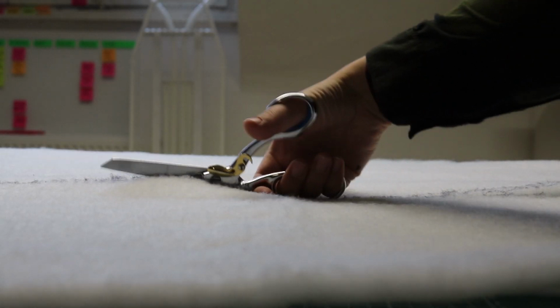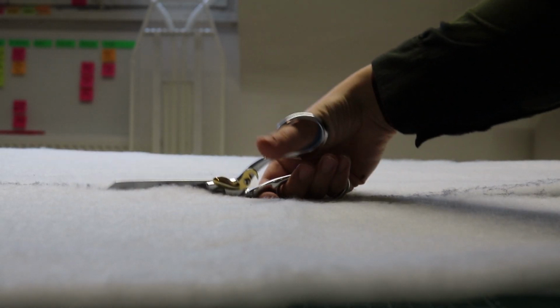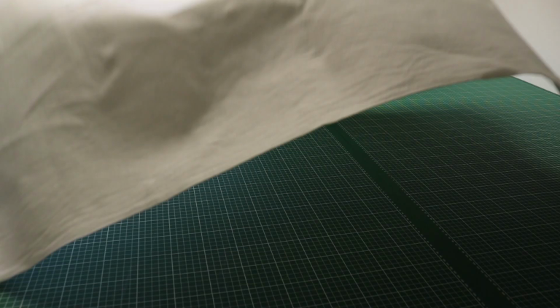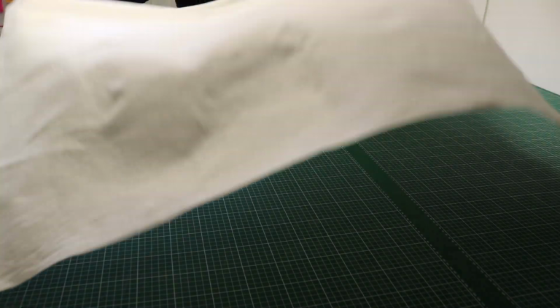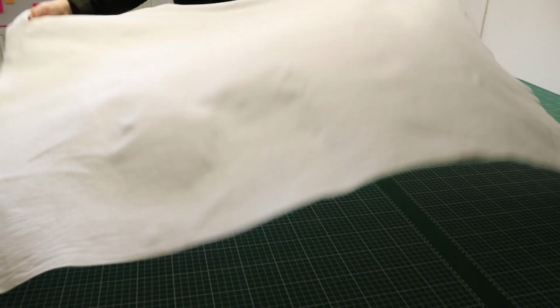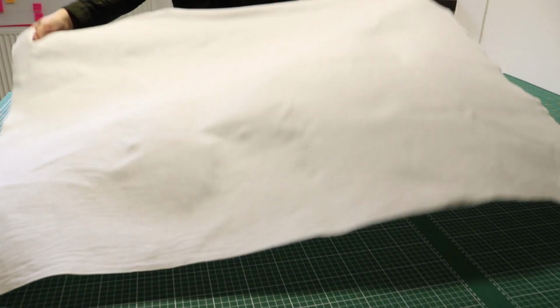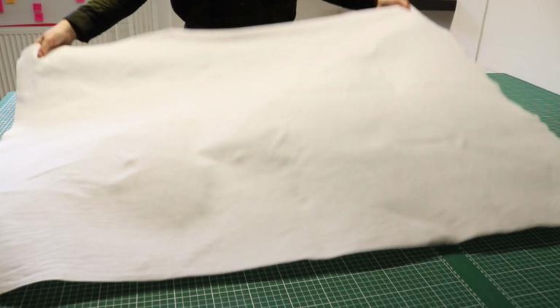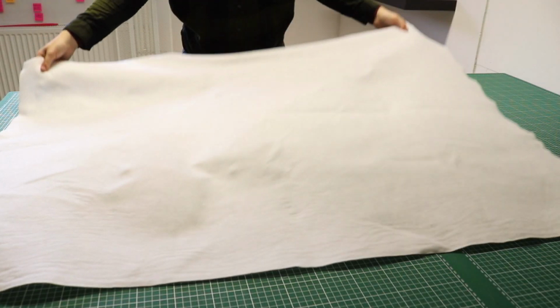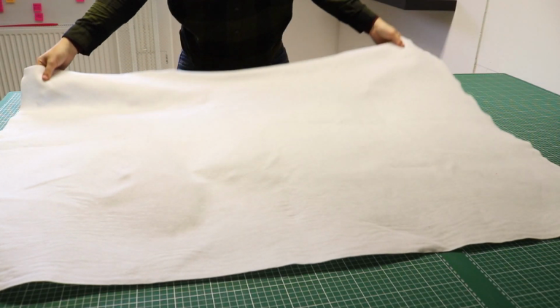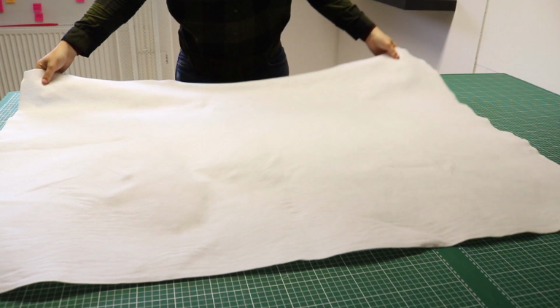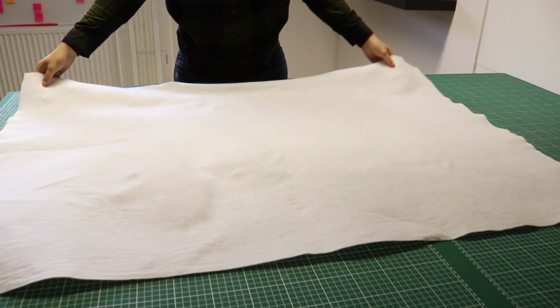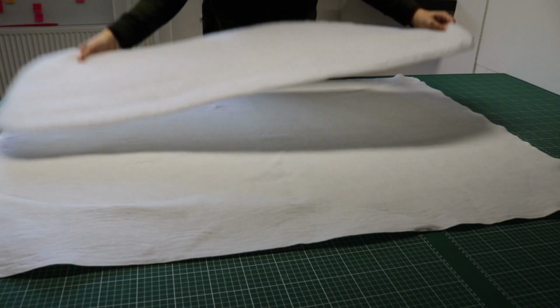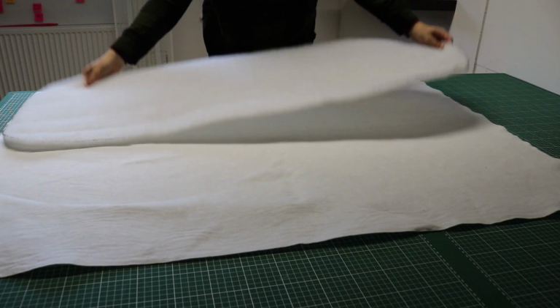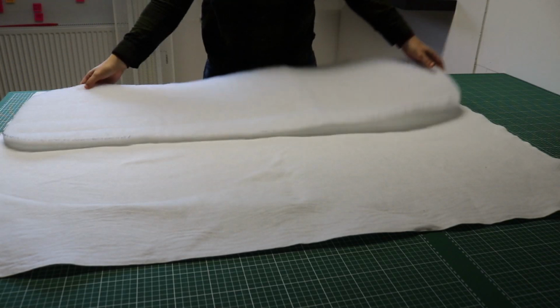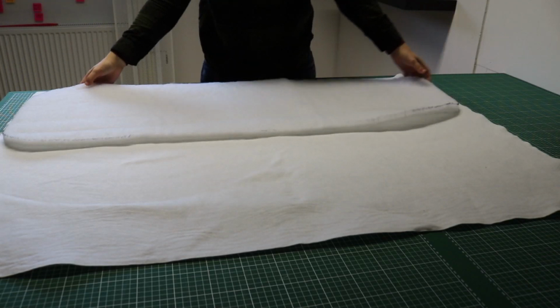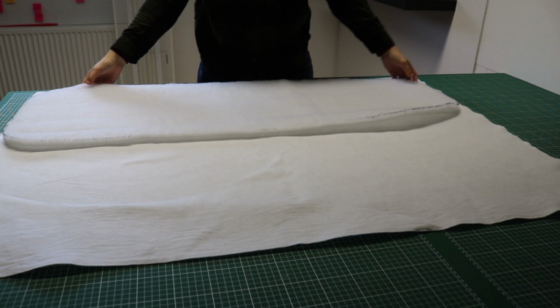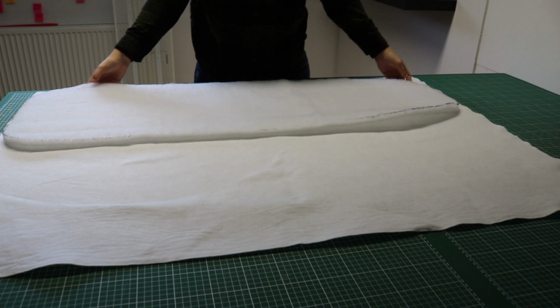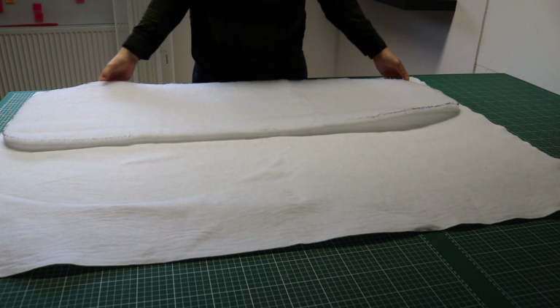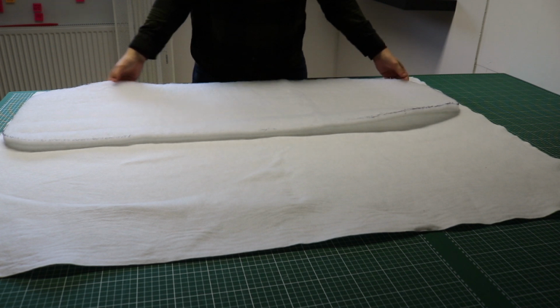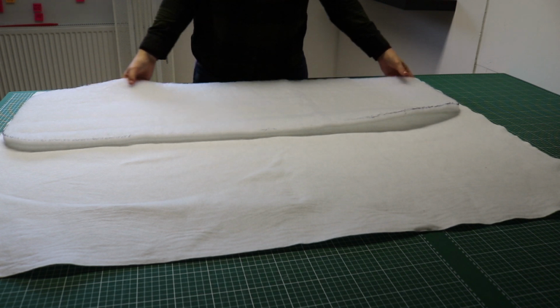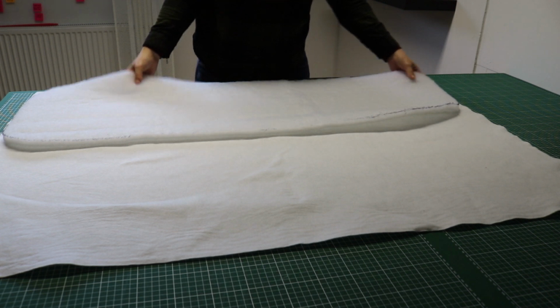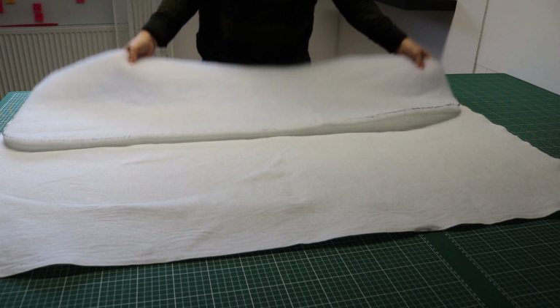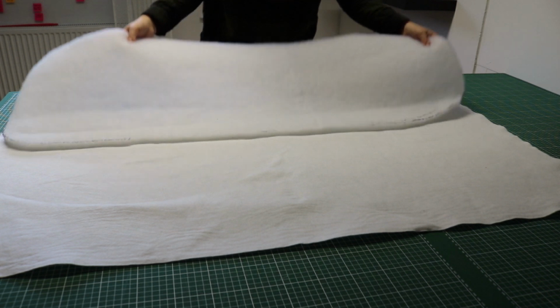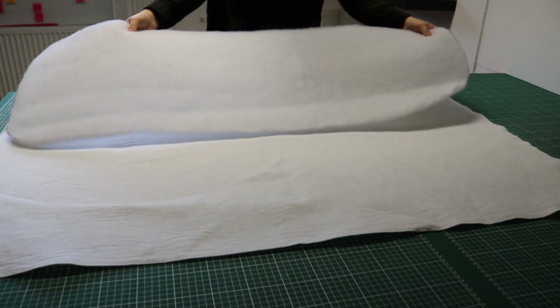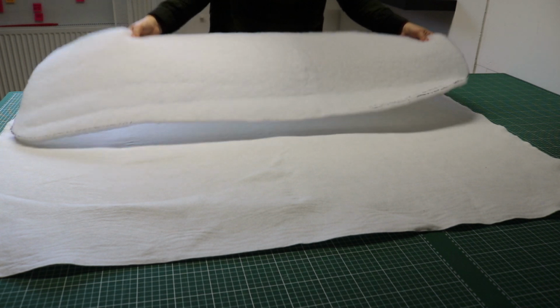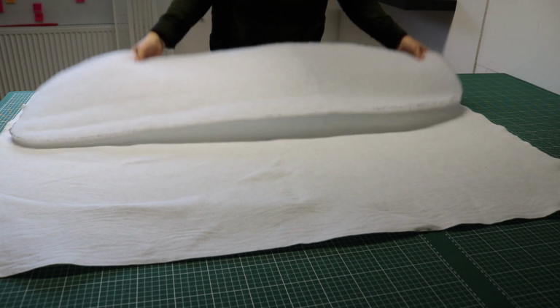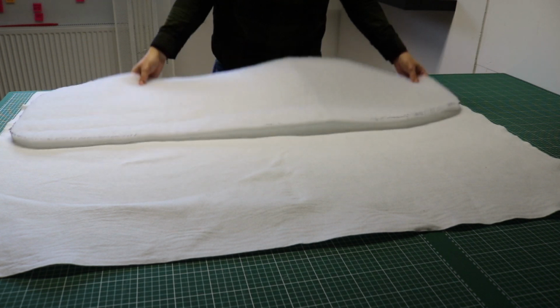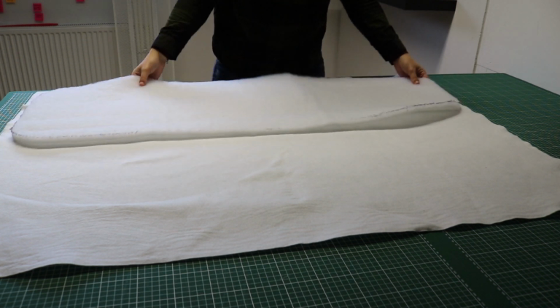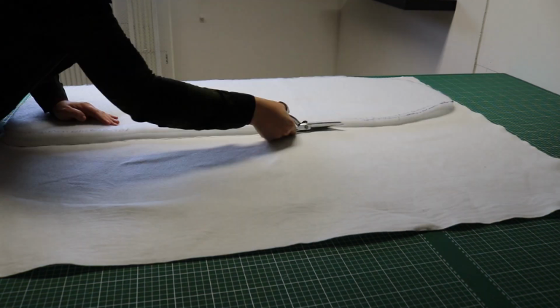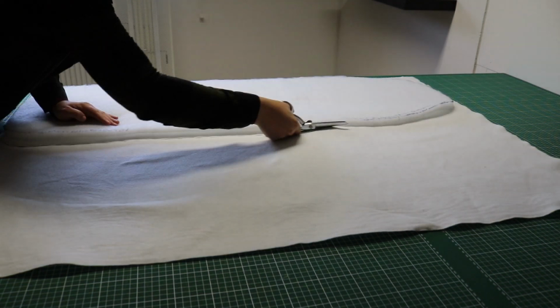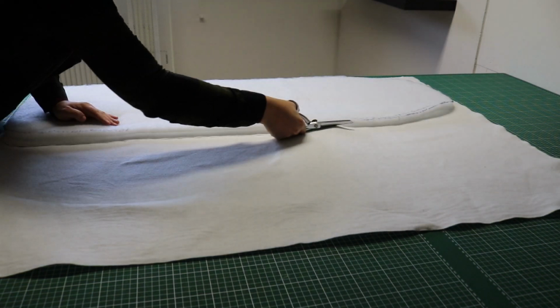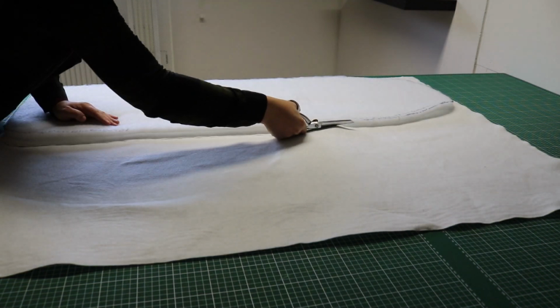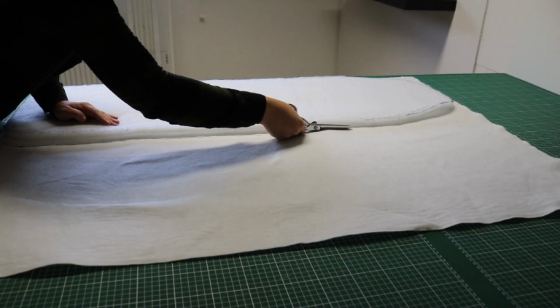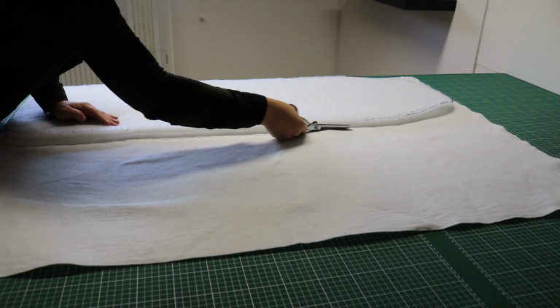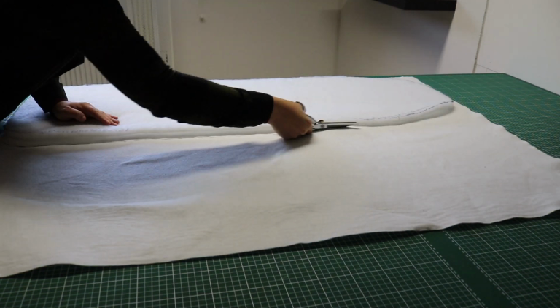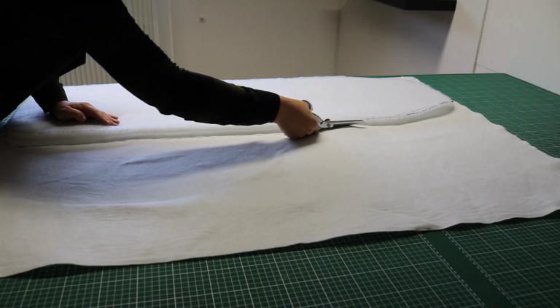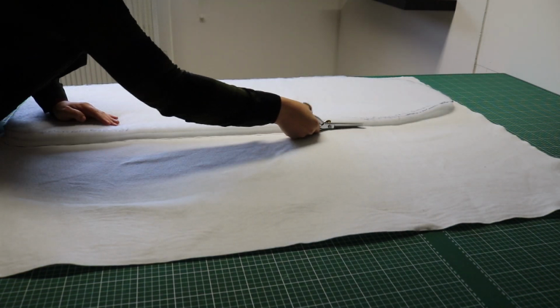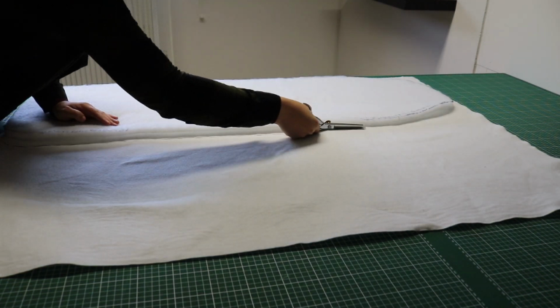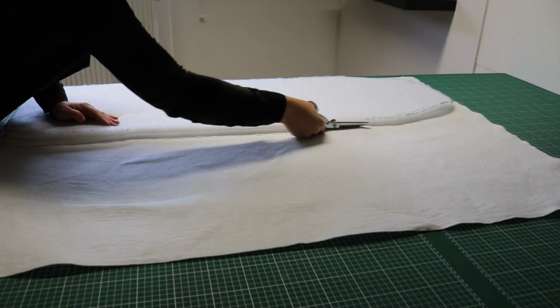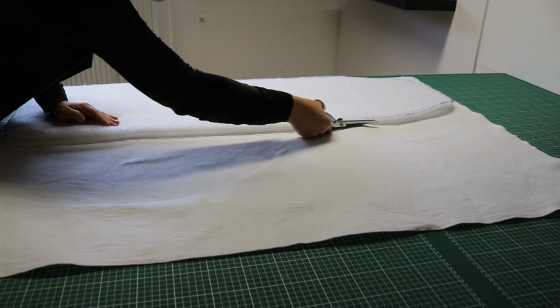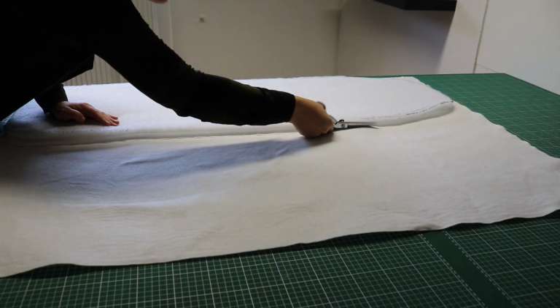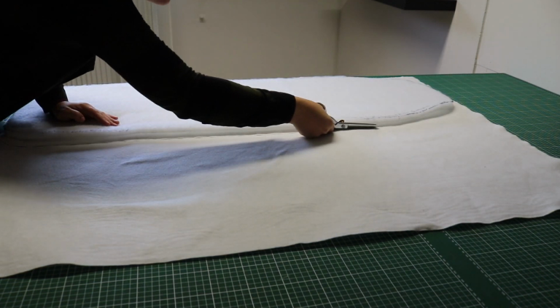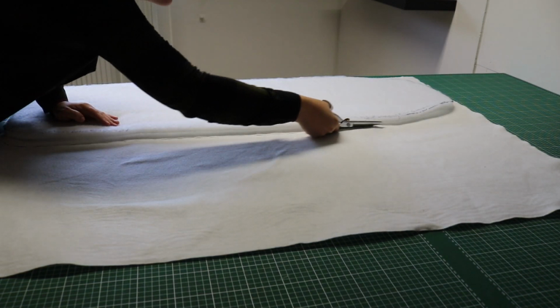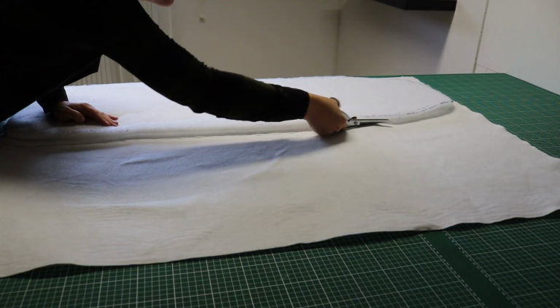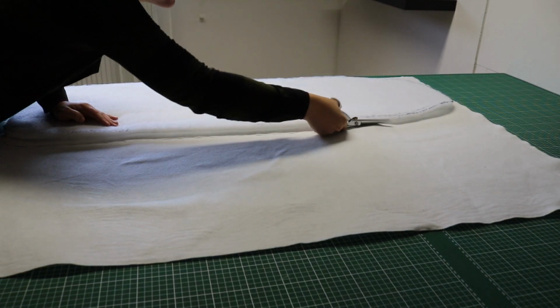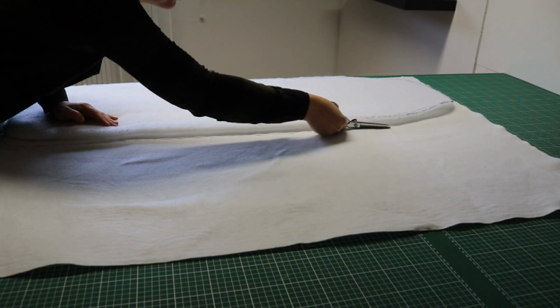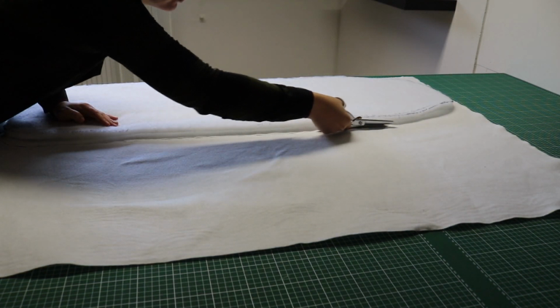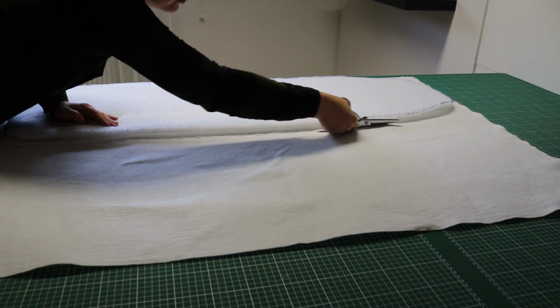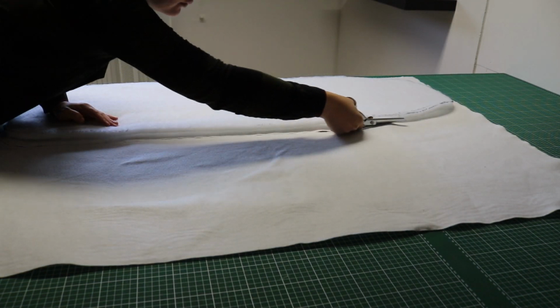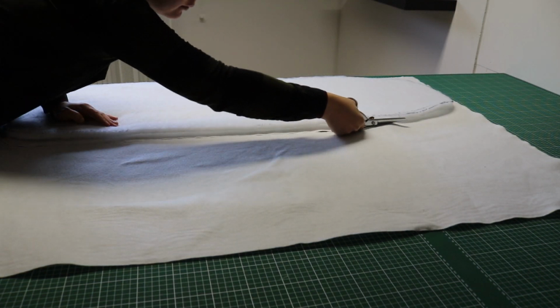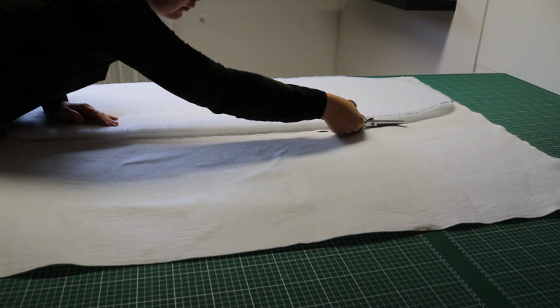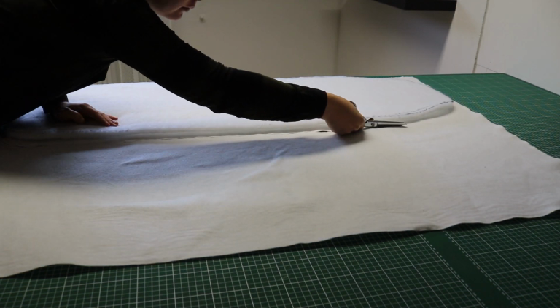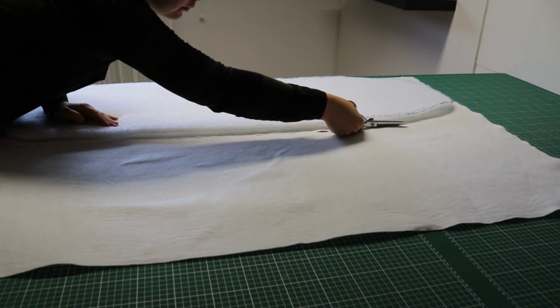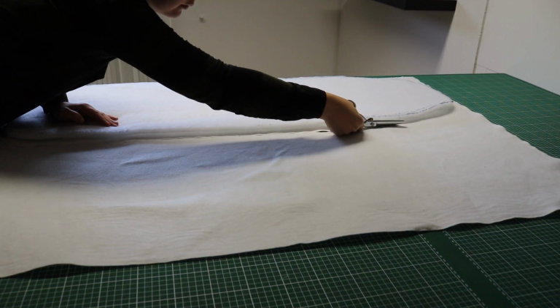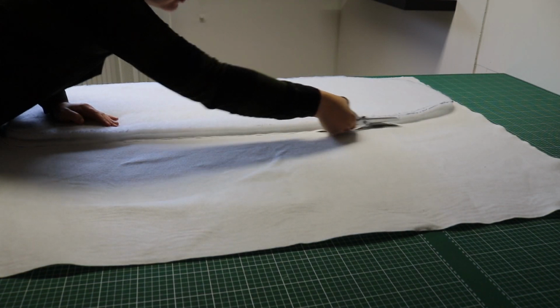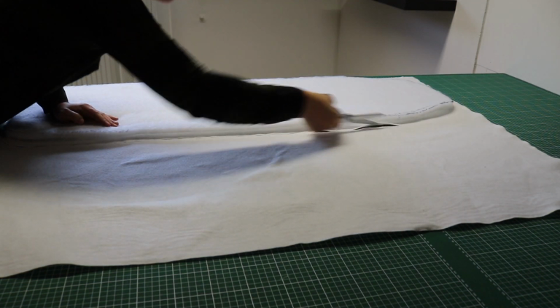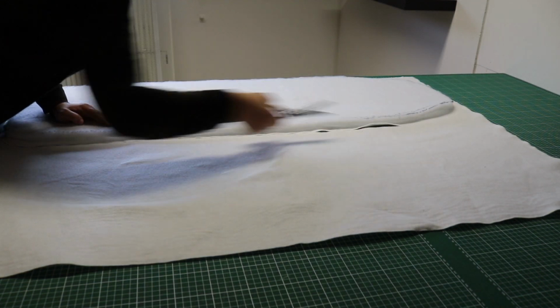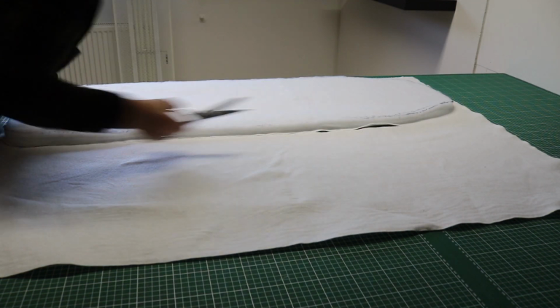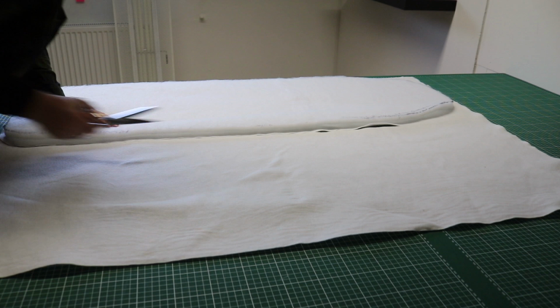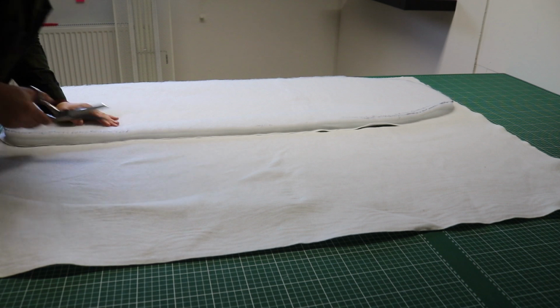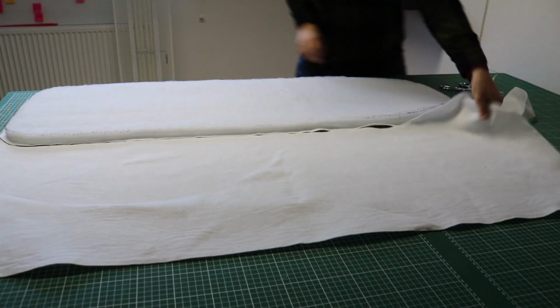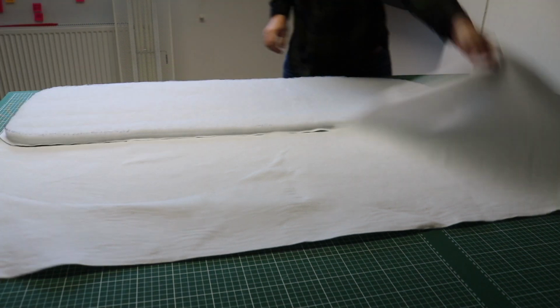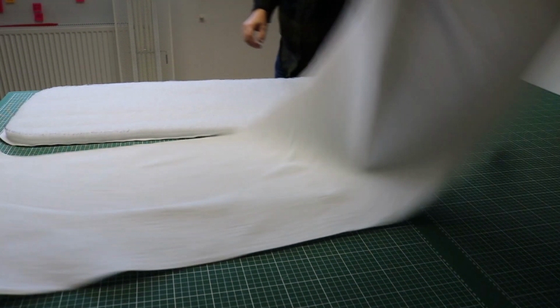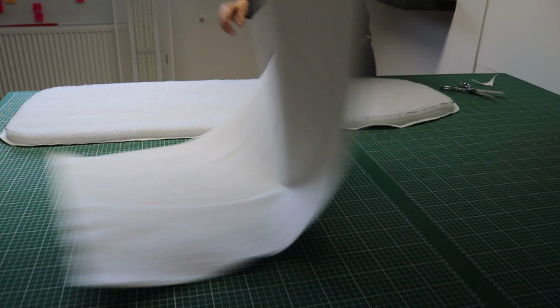I did the same for the heat resistant batting, adding another centimeter or so to make sure it fully covers the thick batting all around the sides.